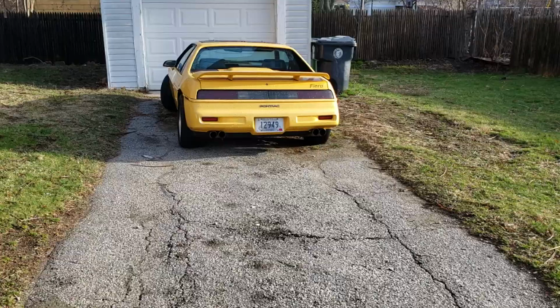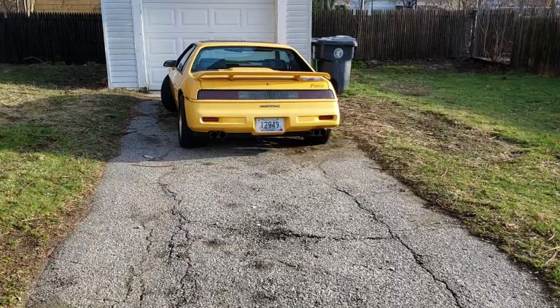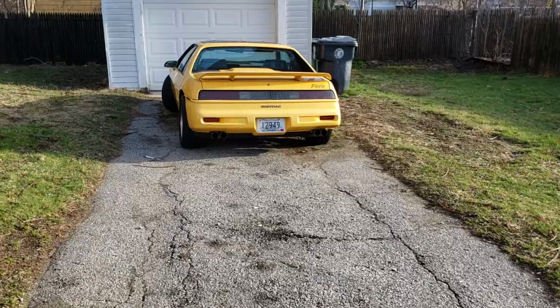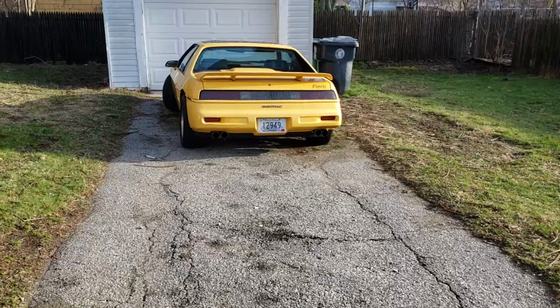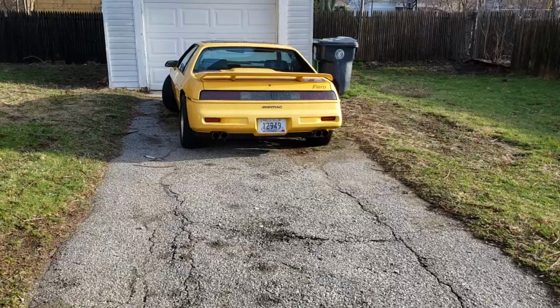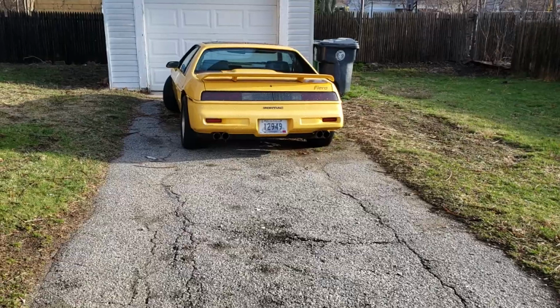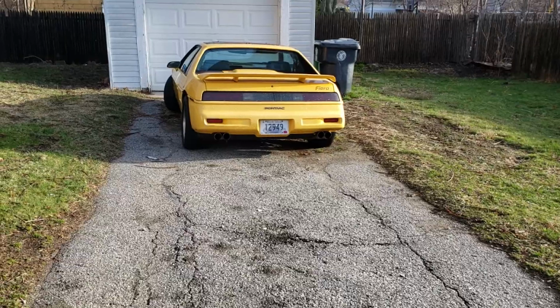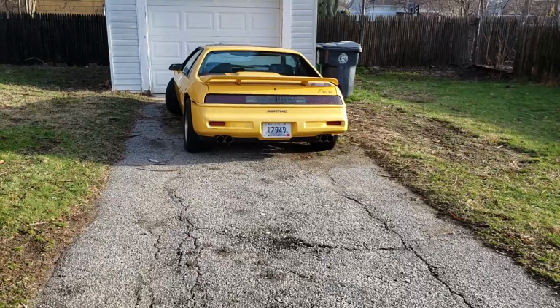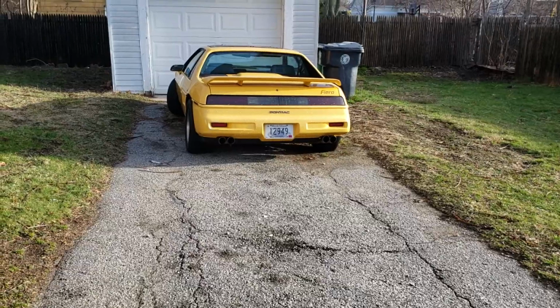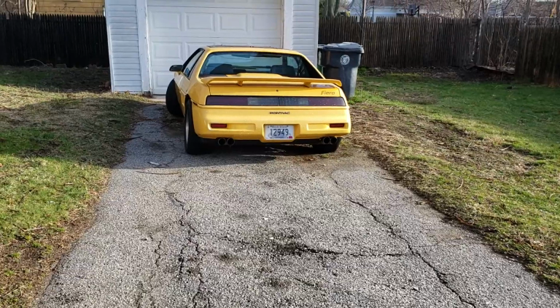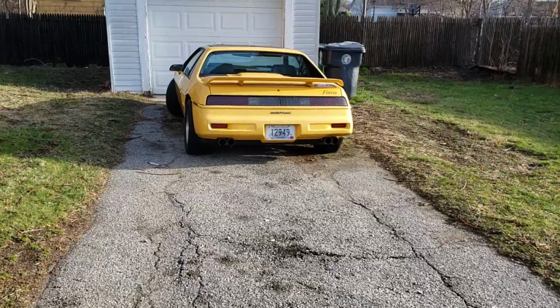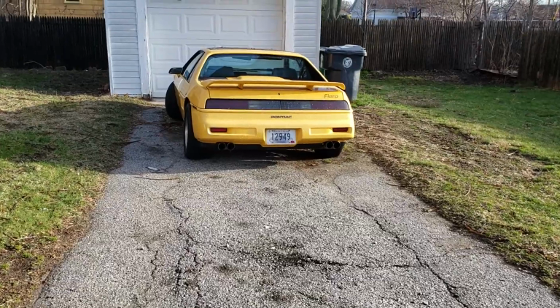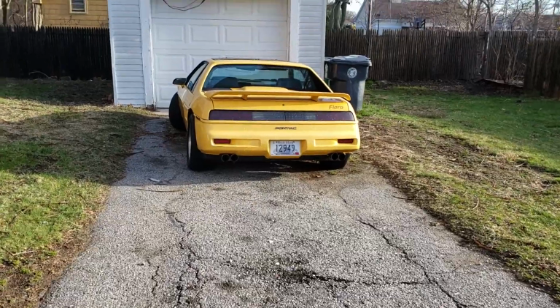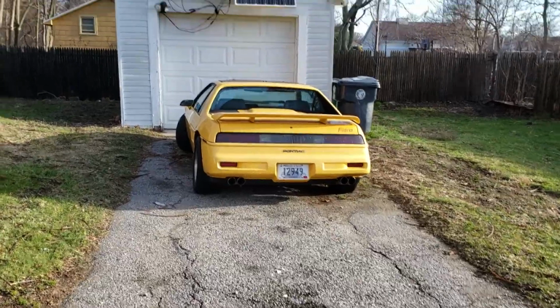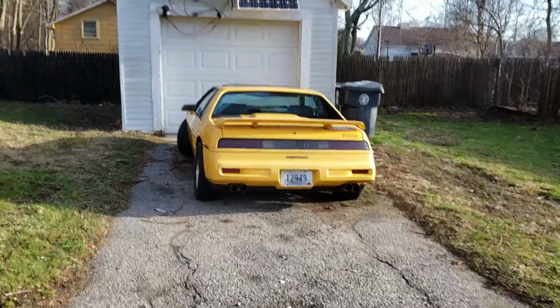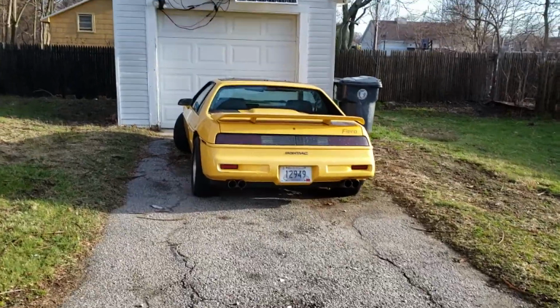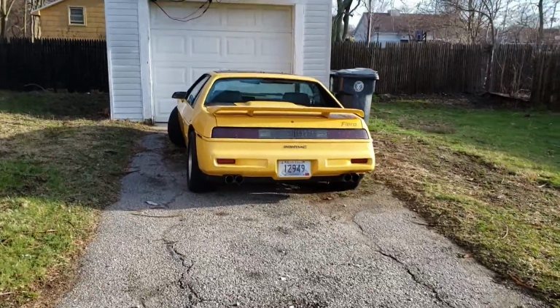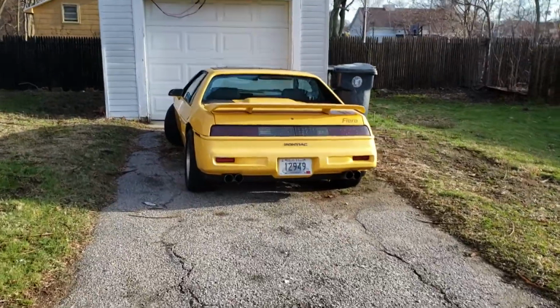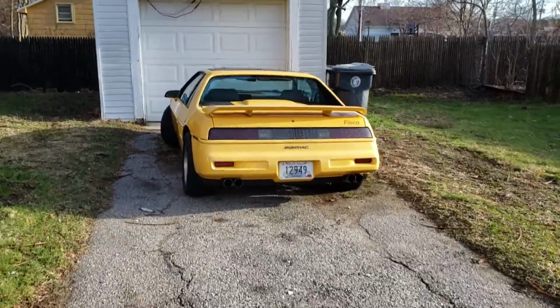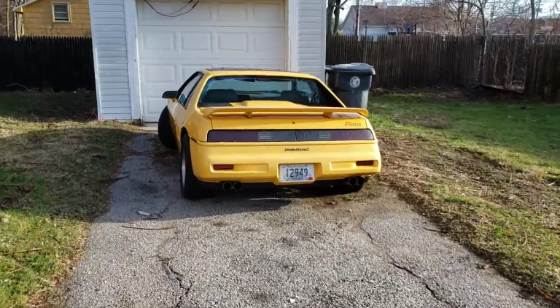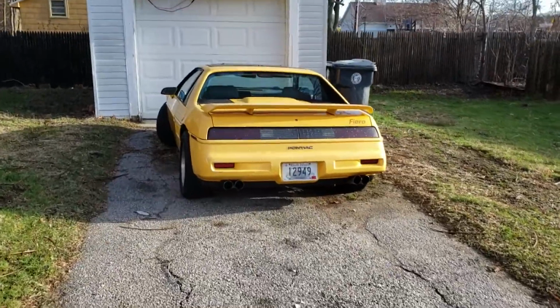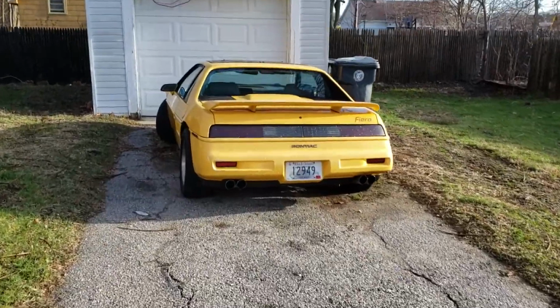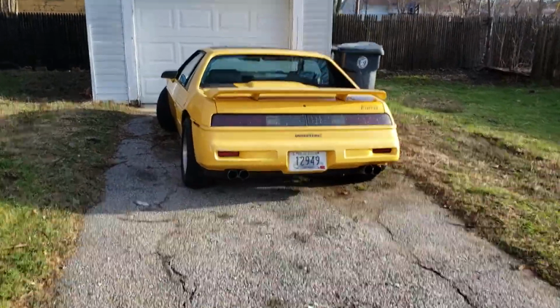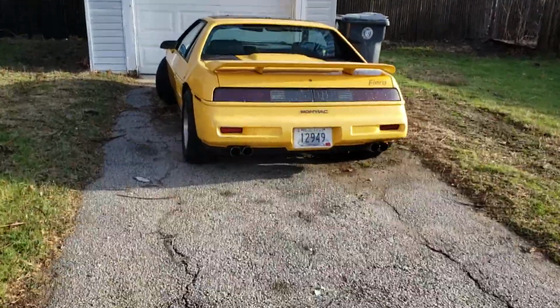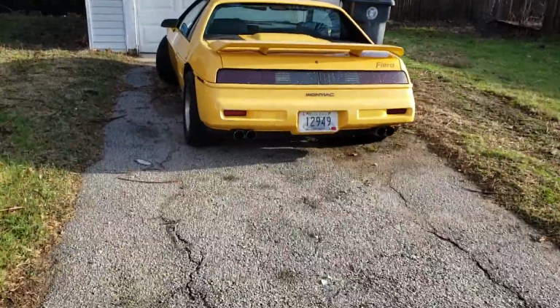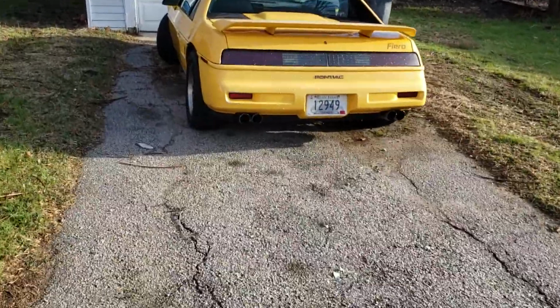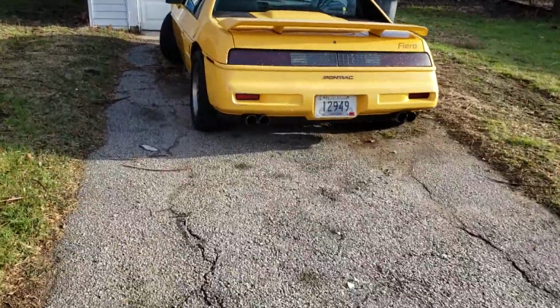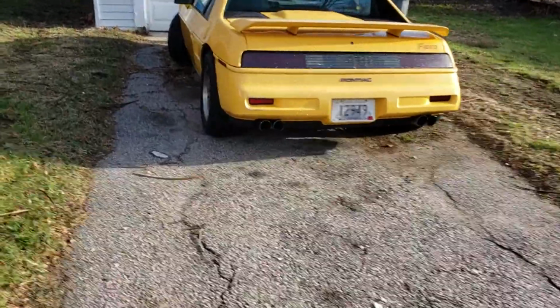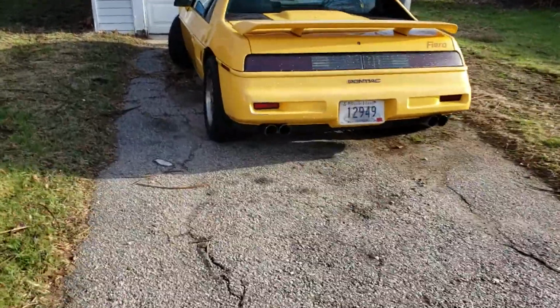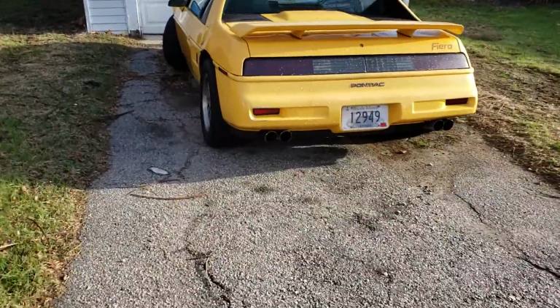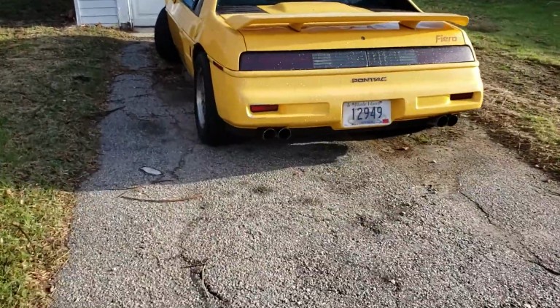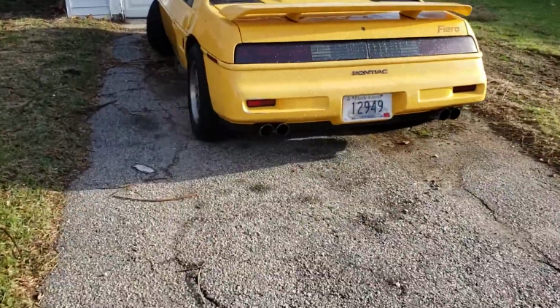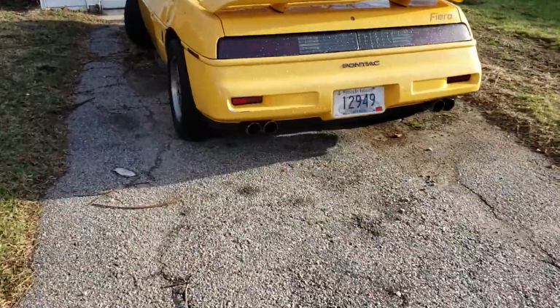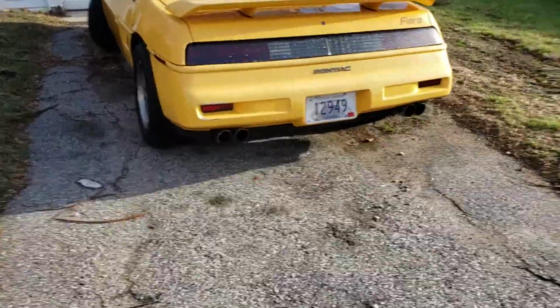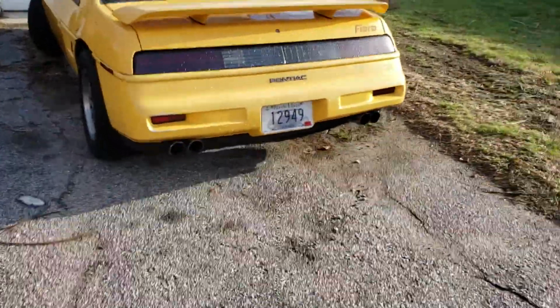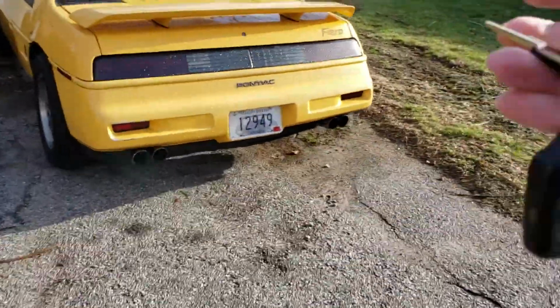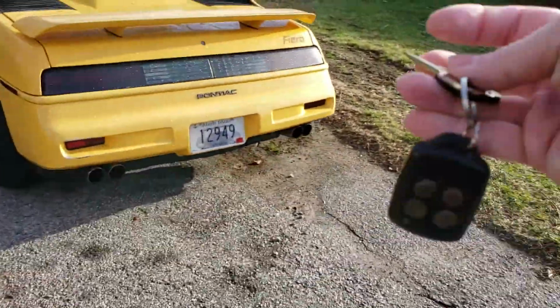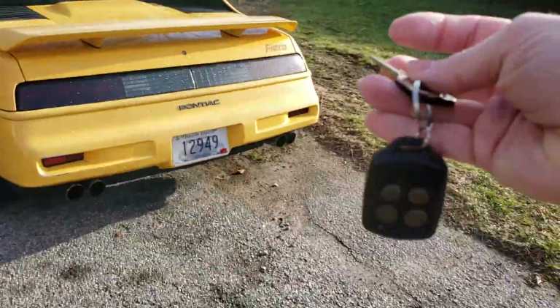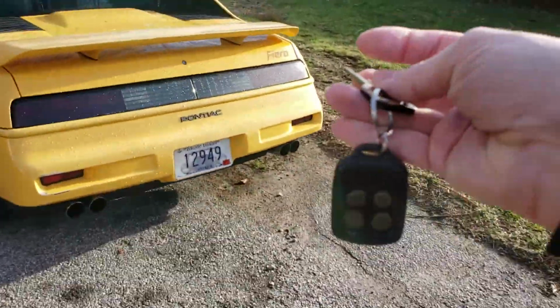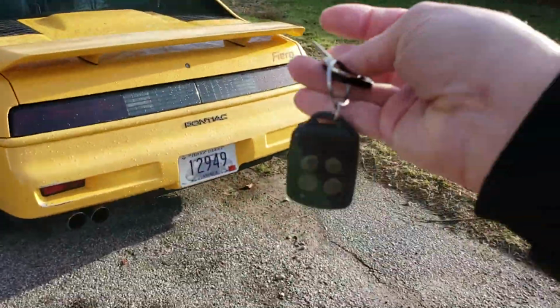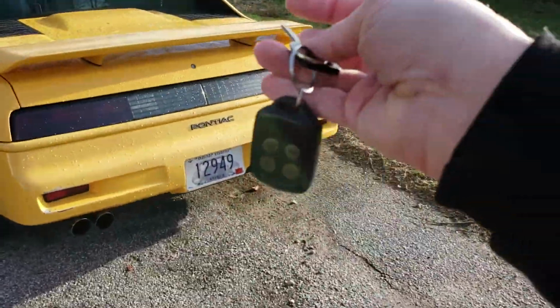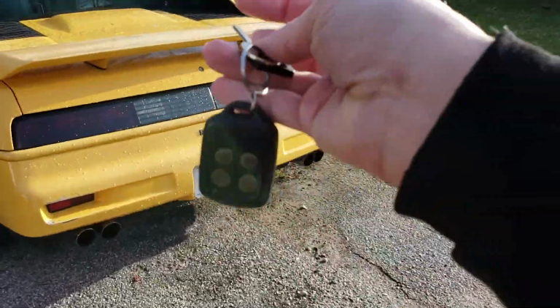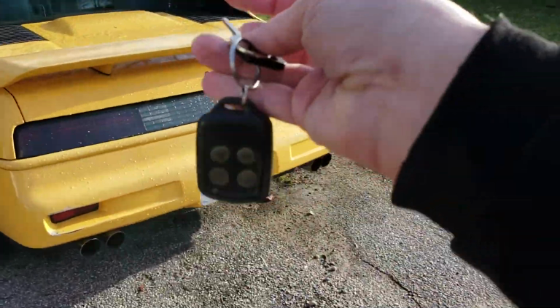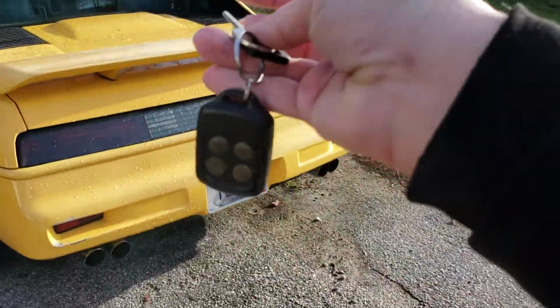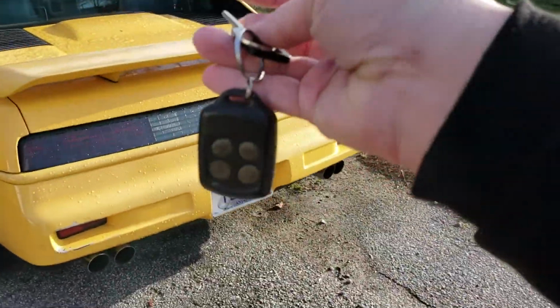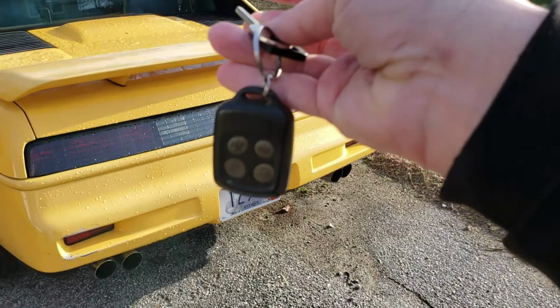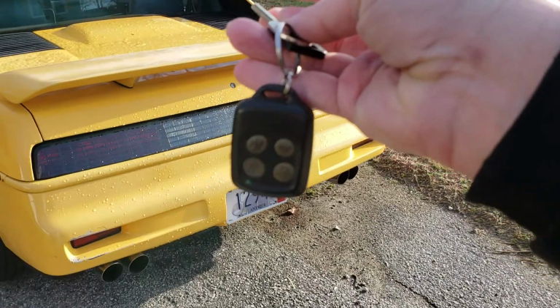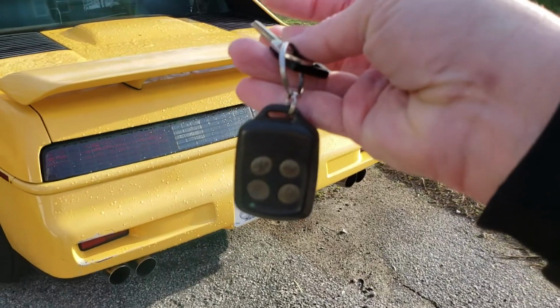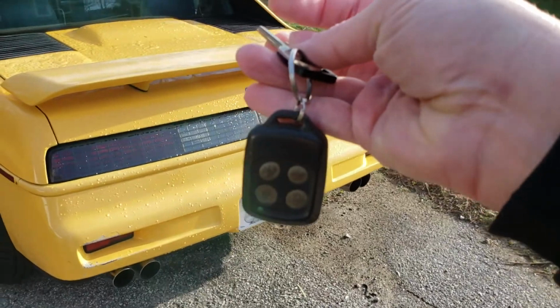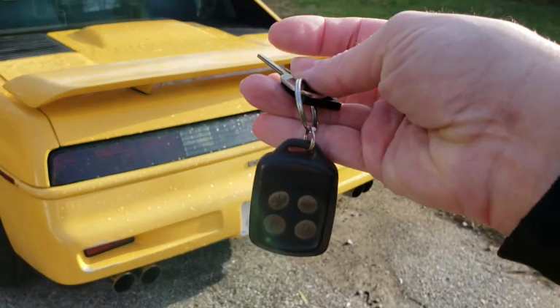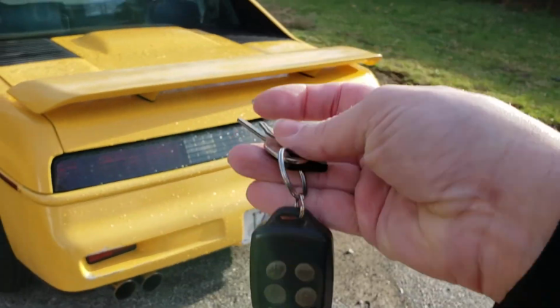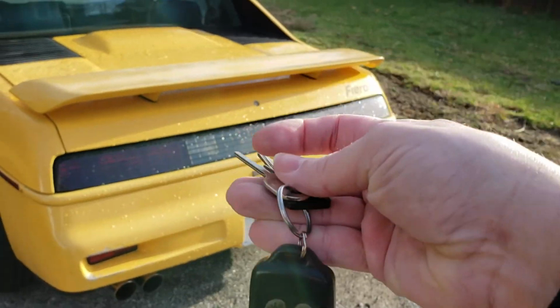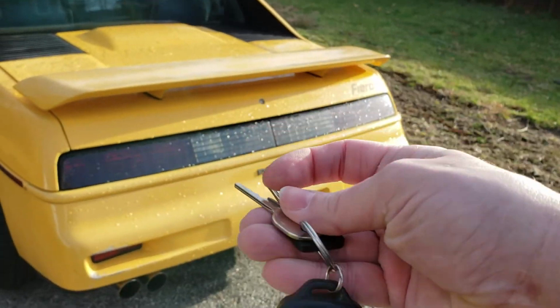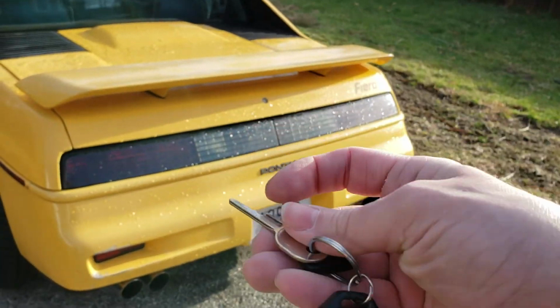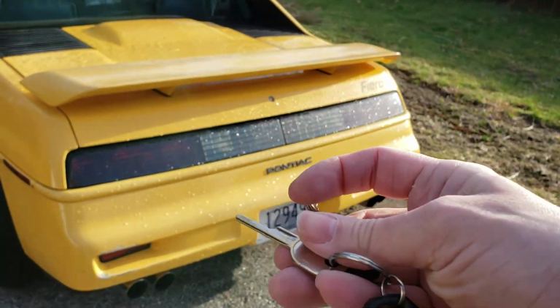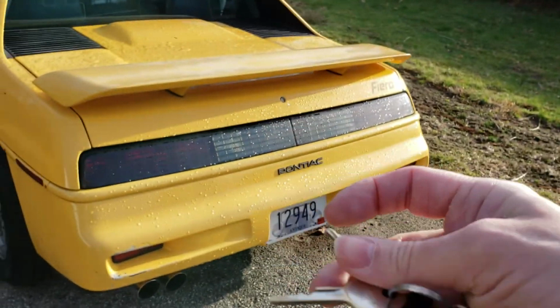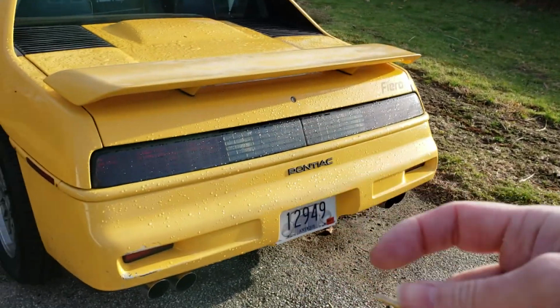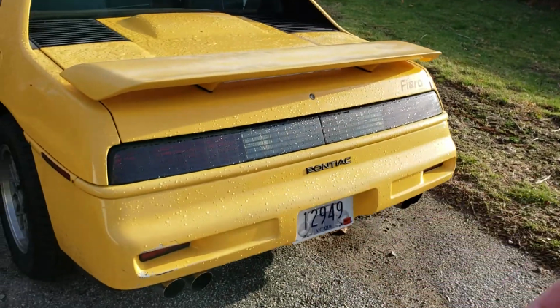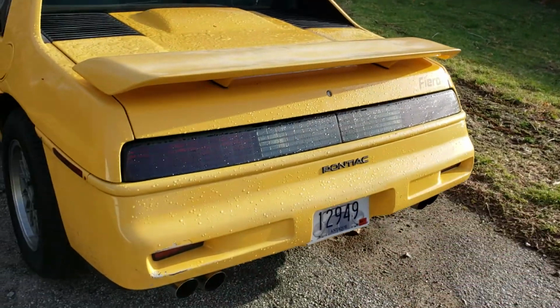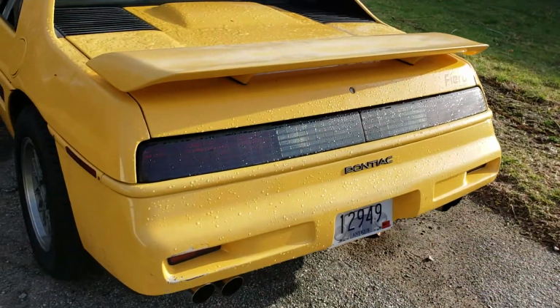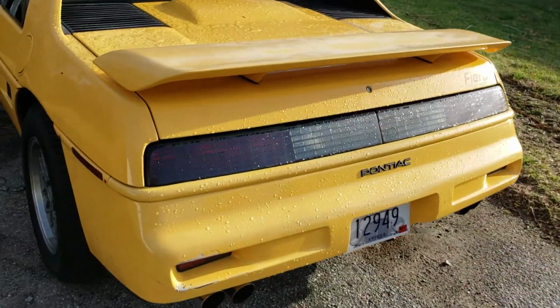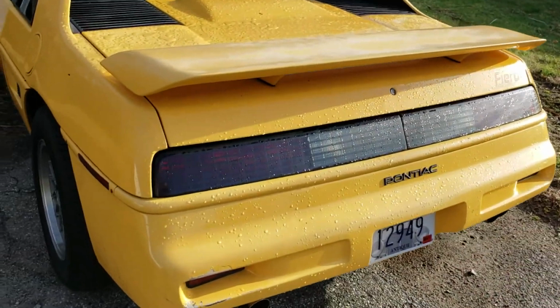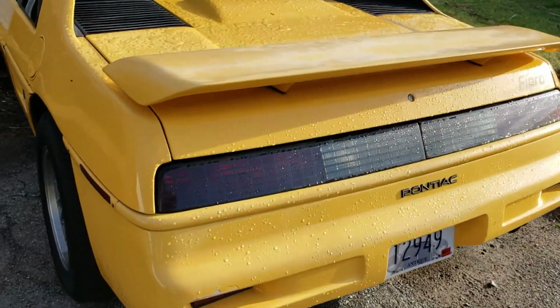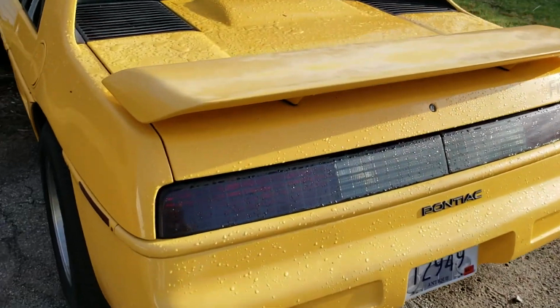Alright, this is the car I'm selling. I forgot to mention that it has a key fob alarm remote.